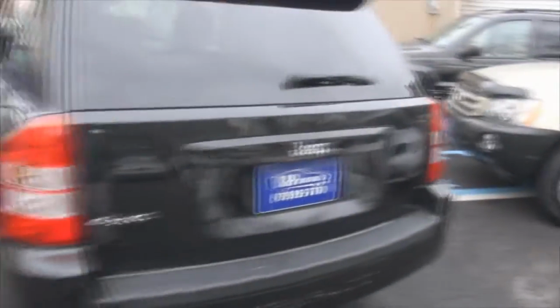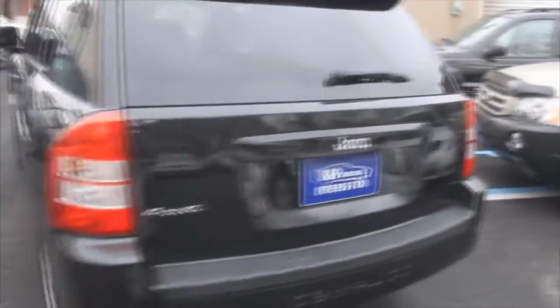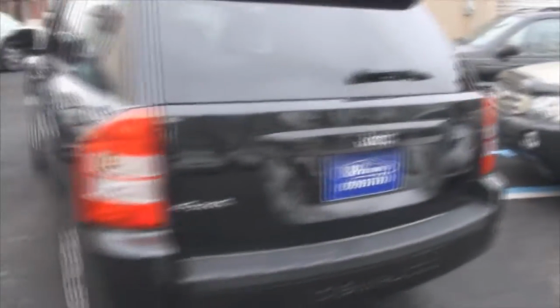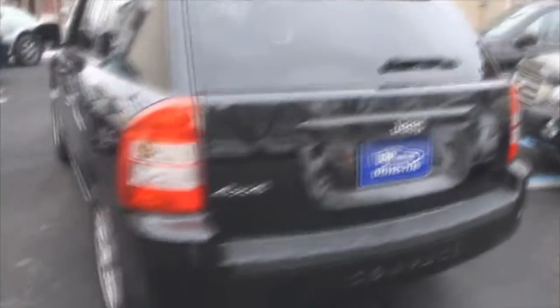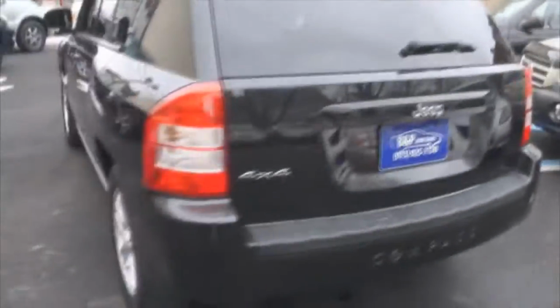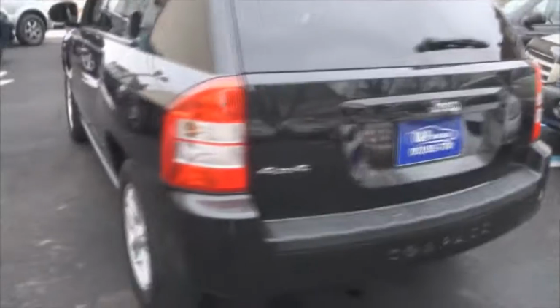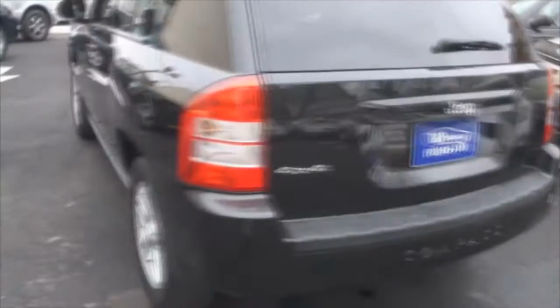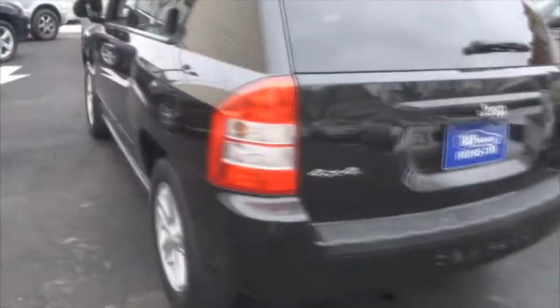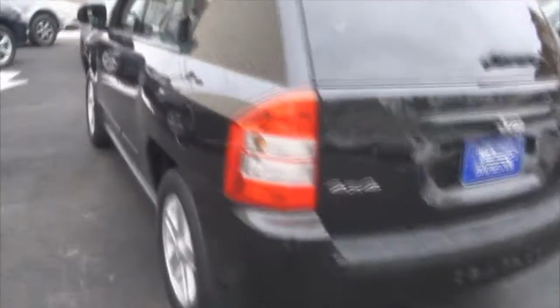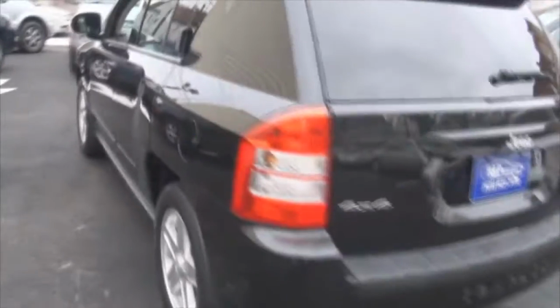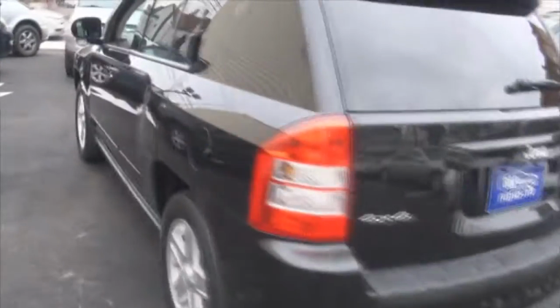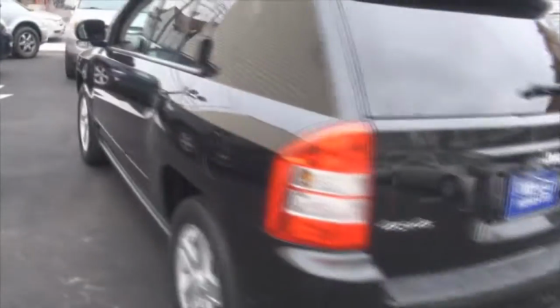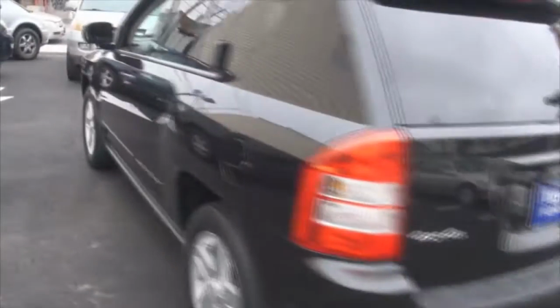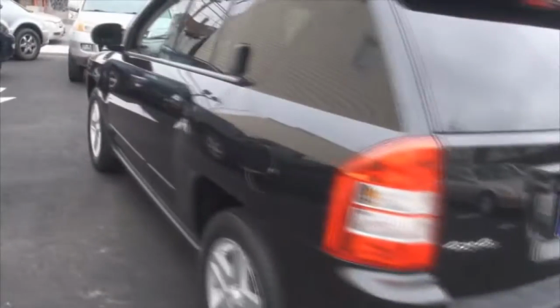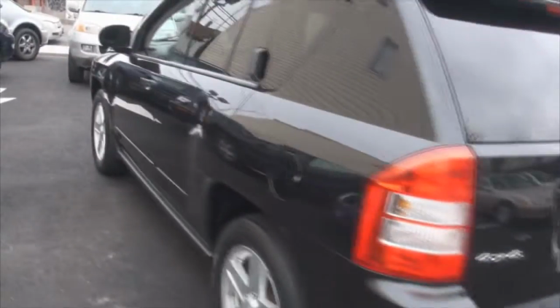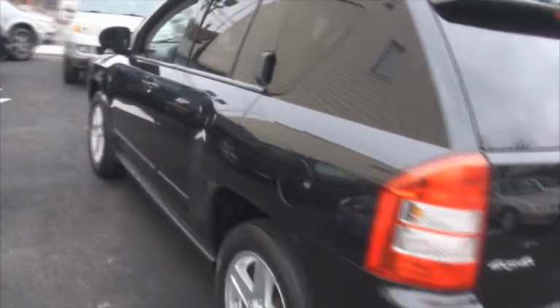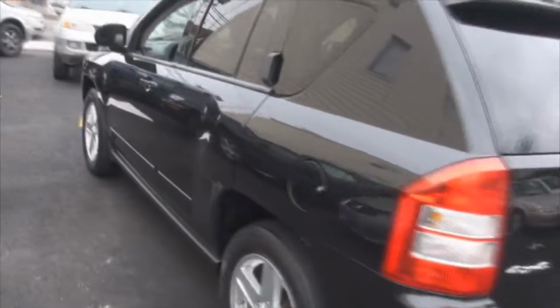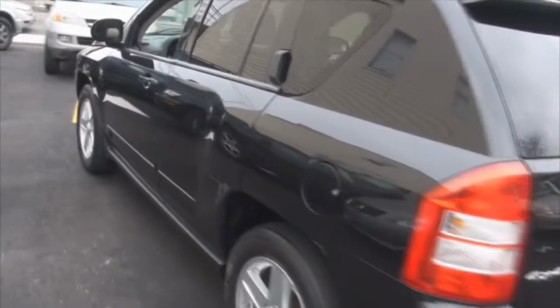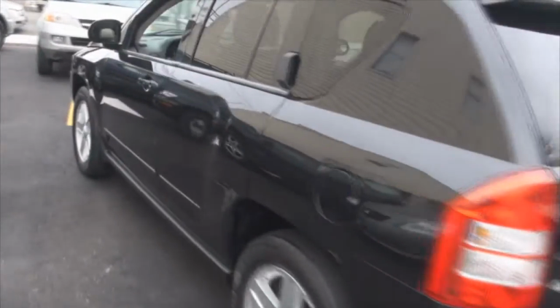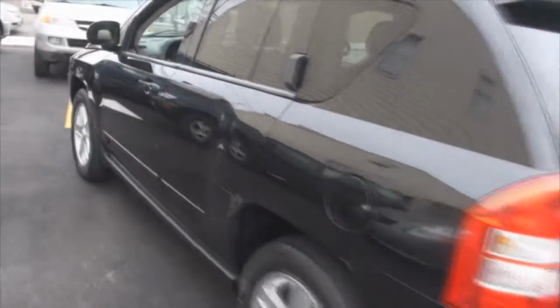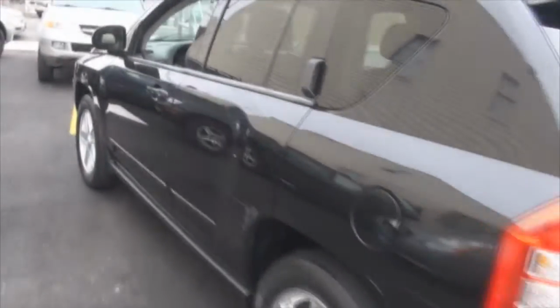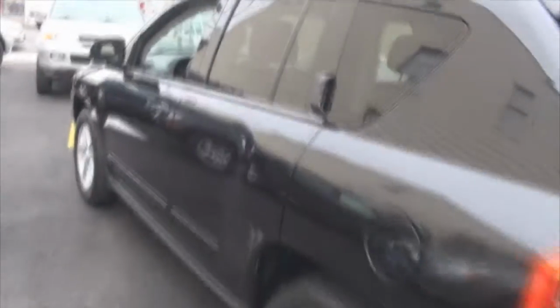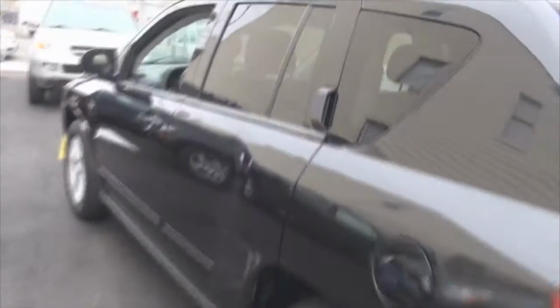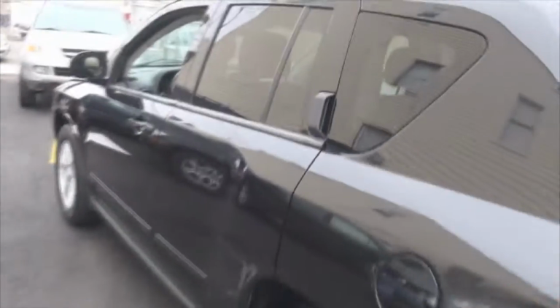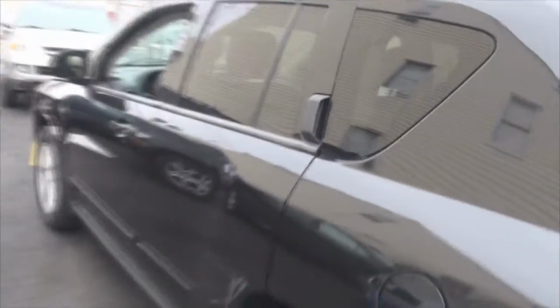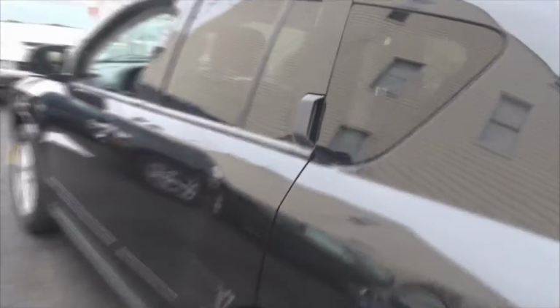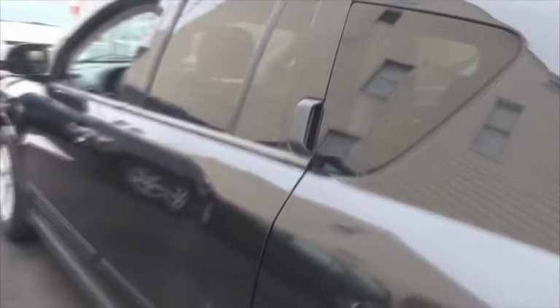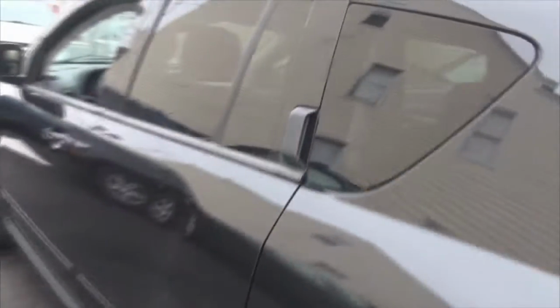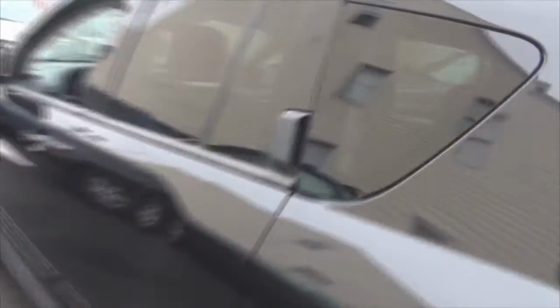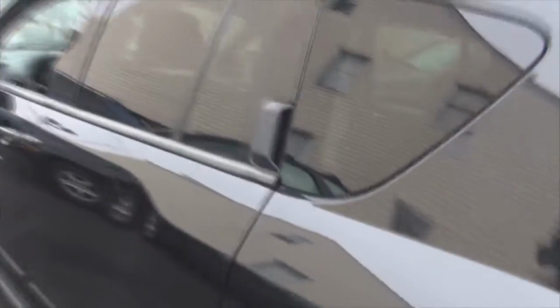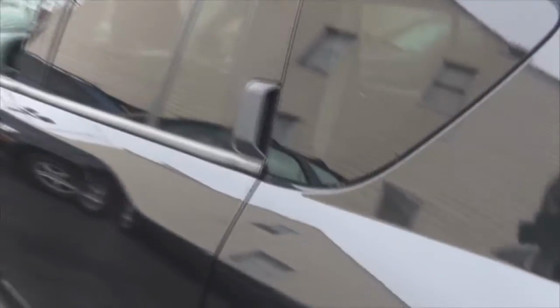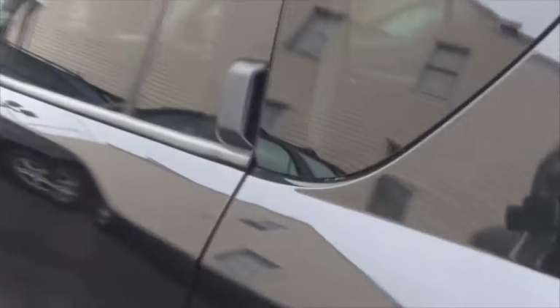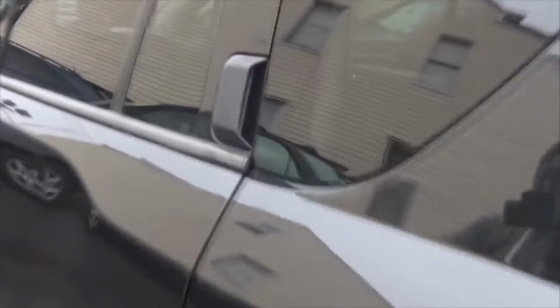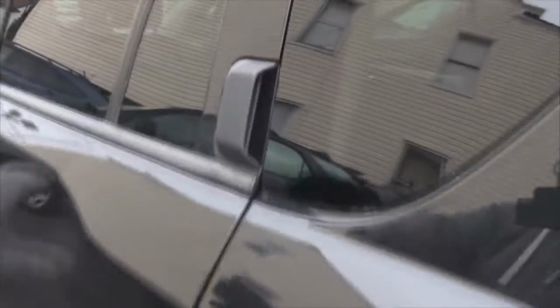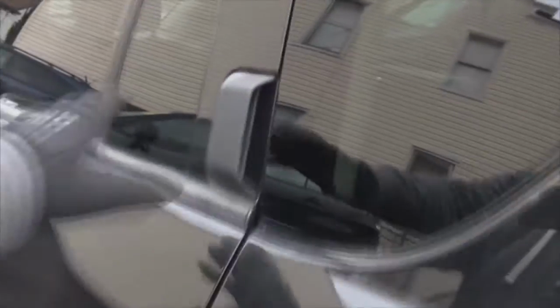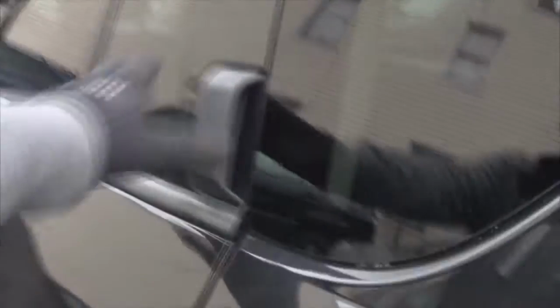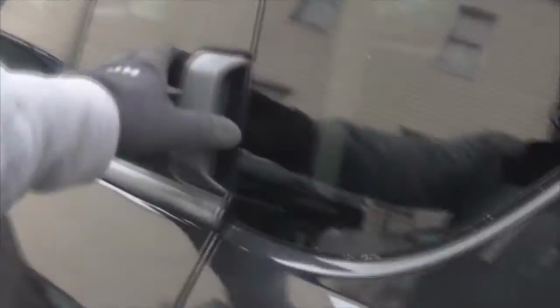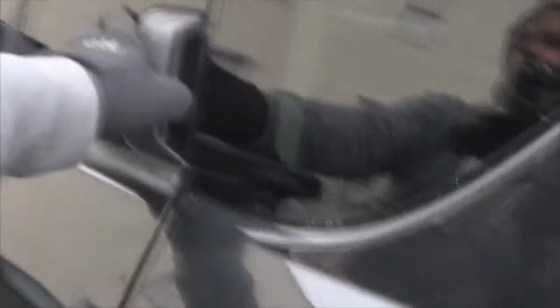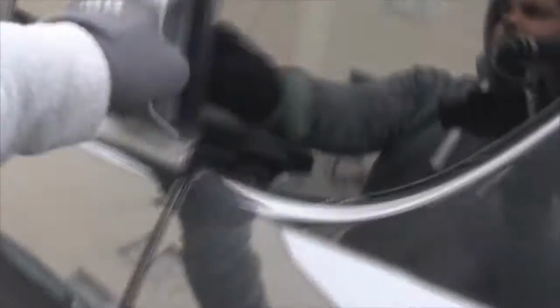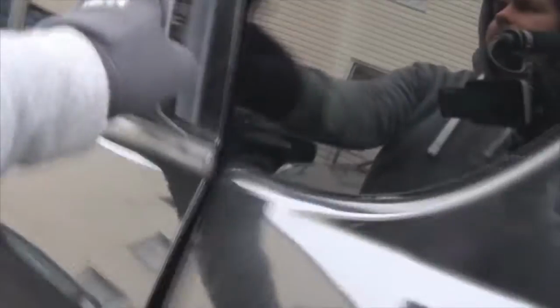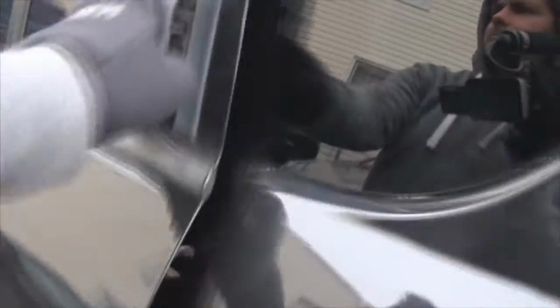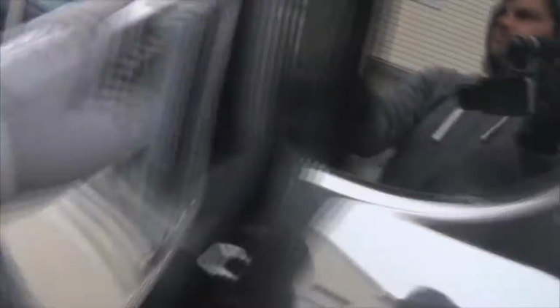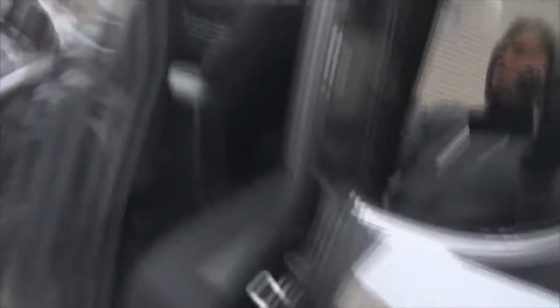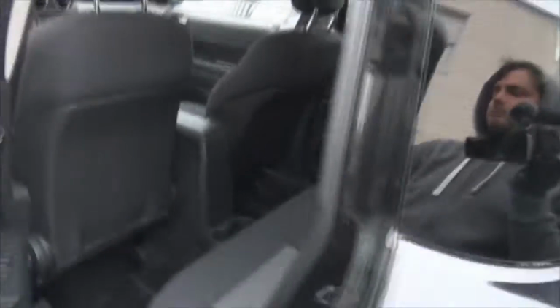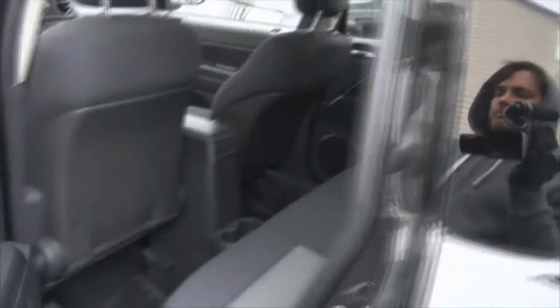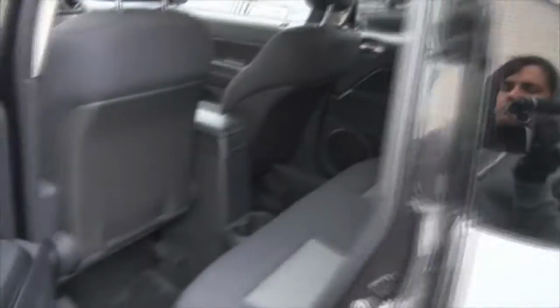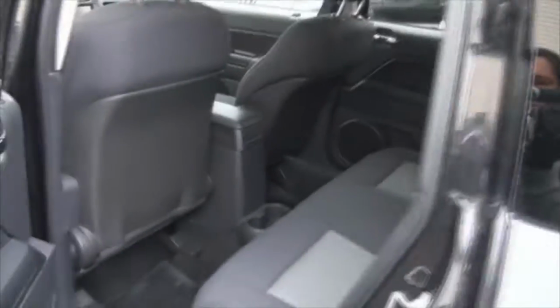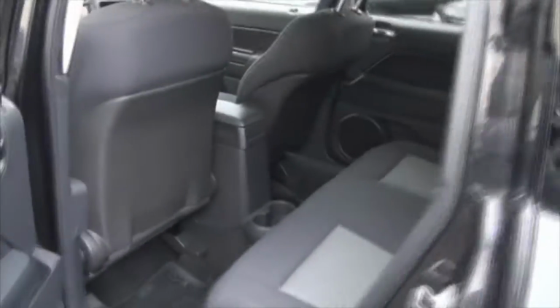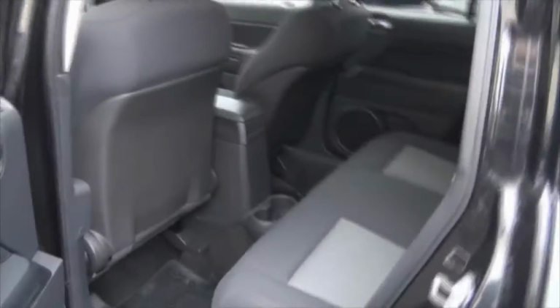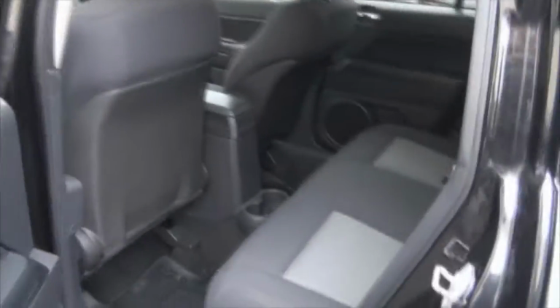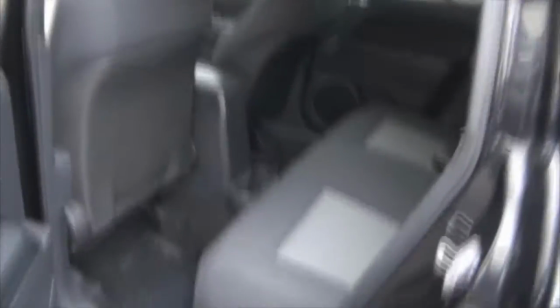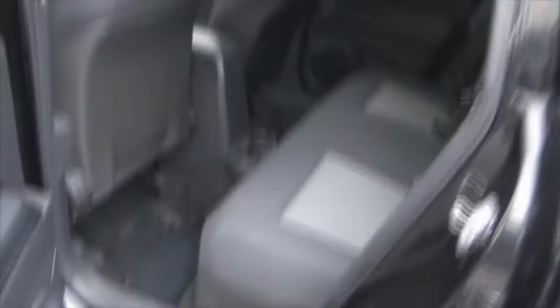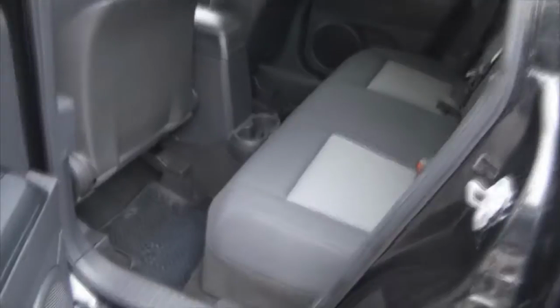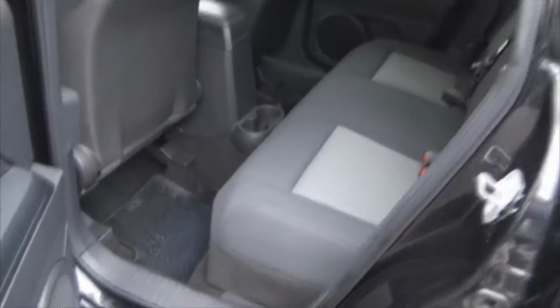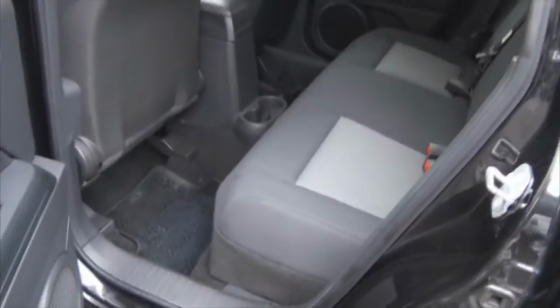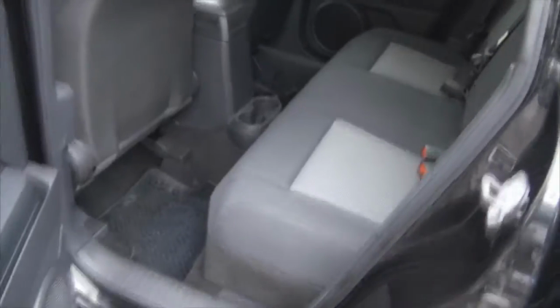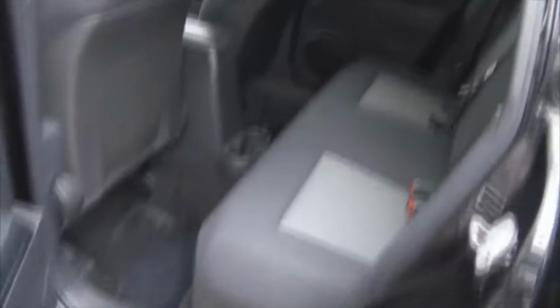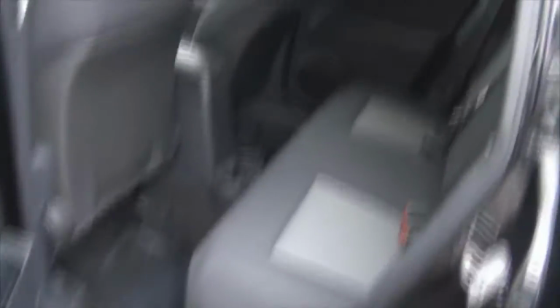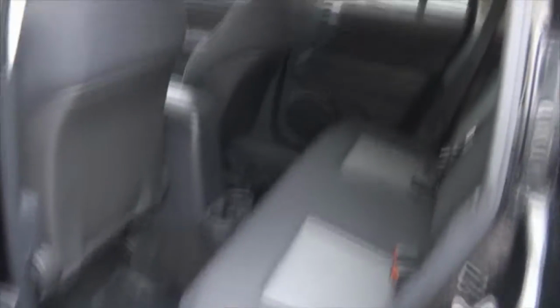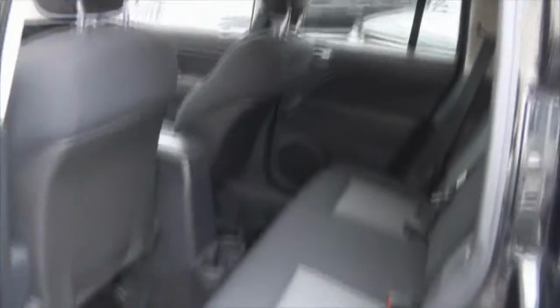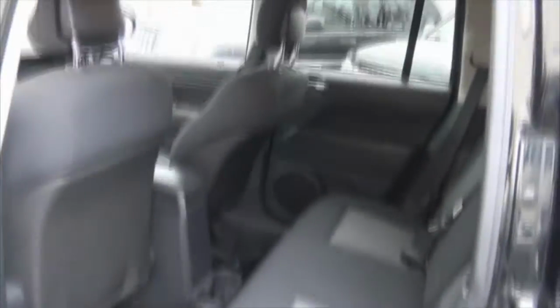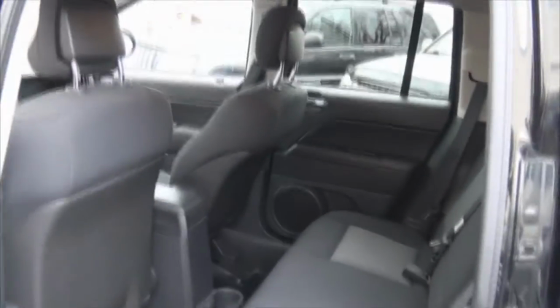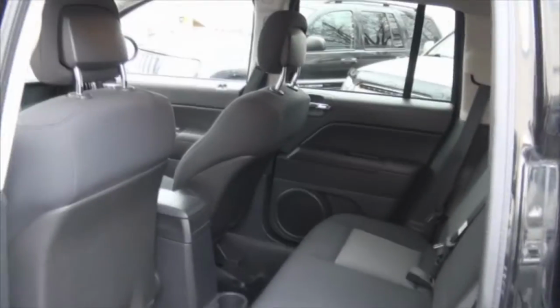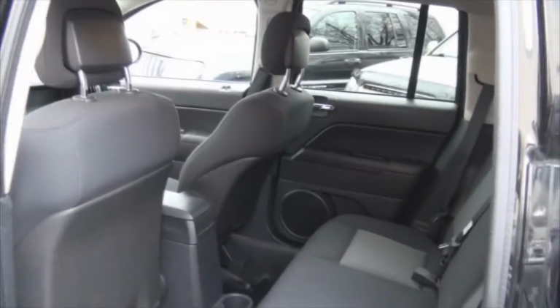I'm gonna pop open the trunk — you can sit down, eat, whatever it may be. And let's just listen to some music.